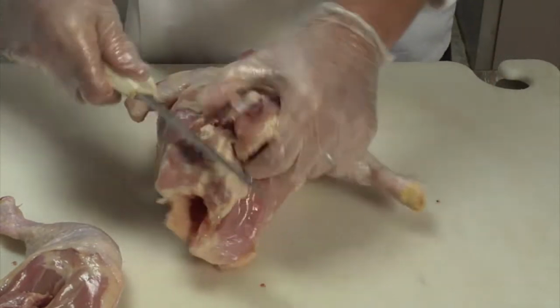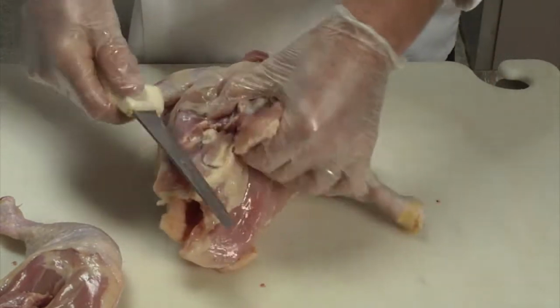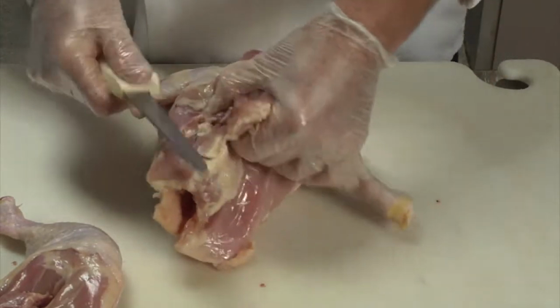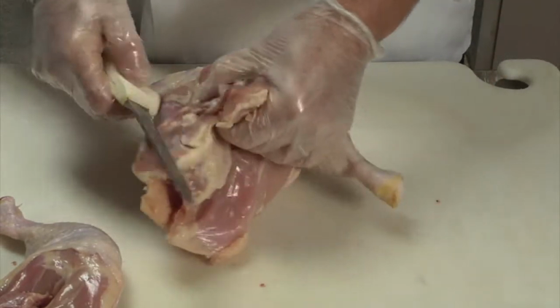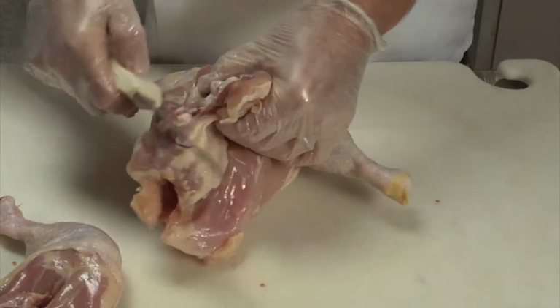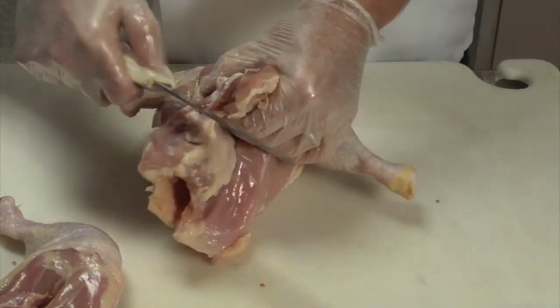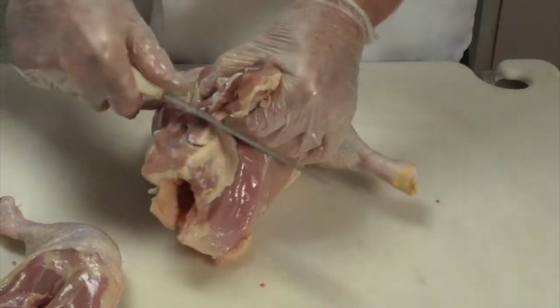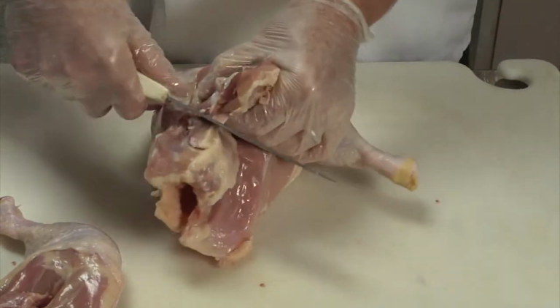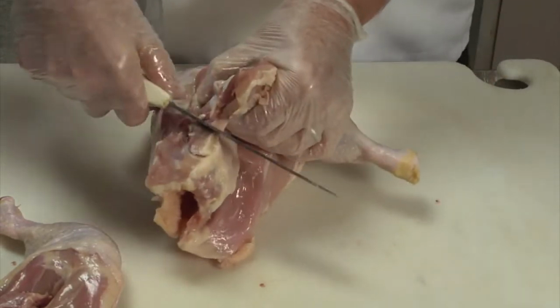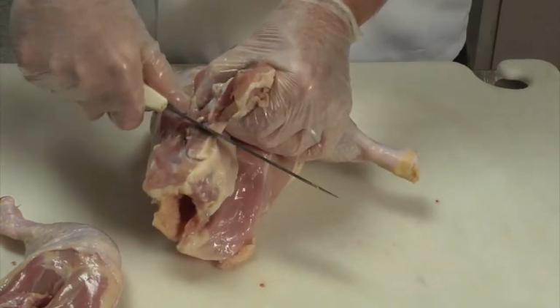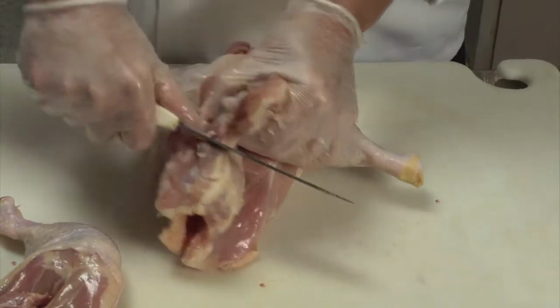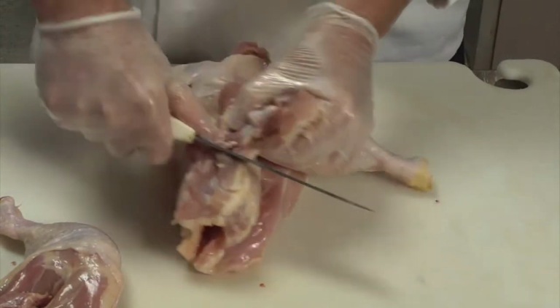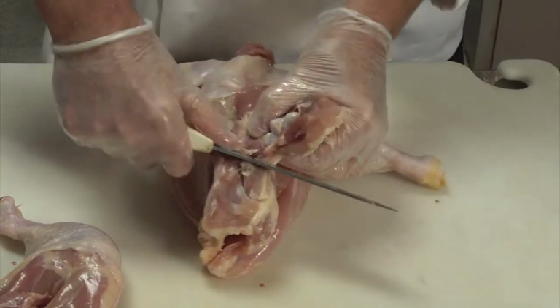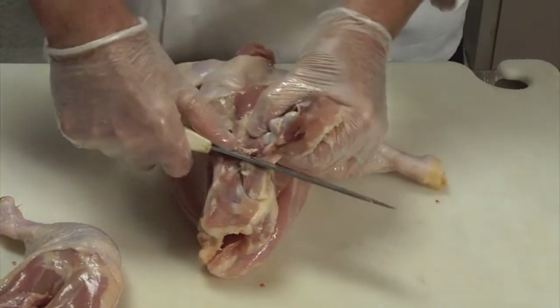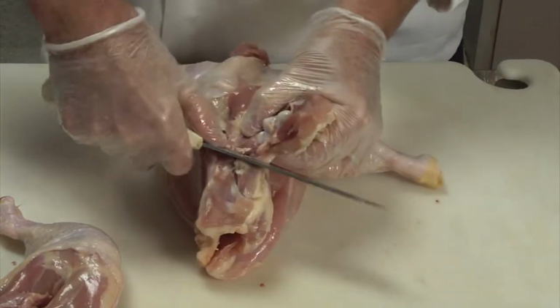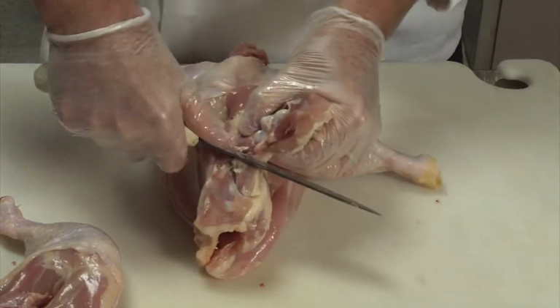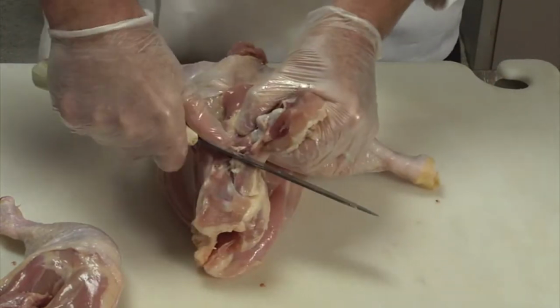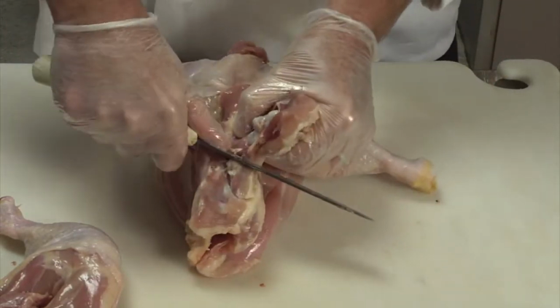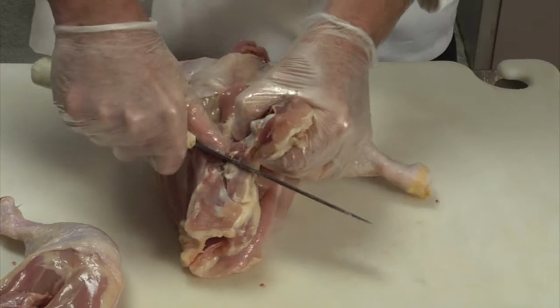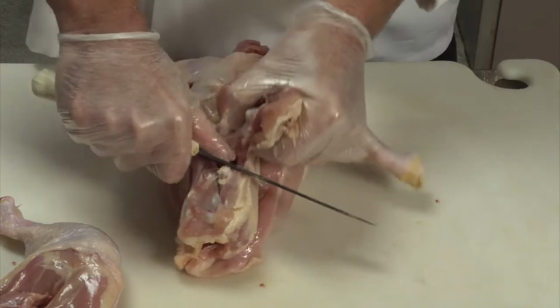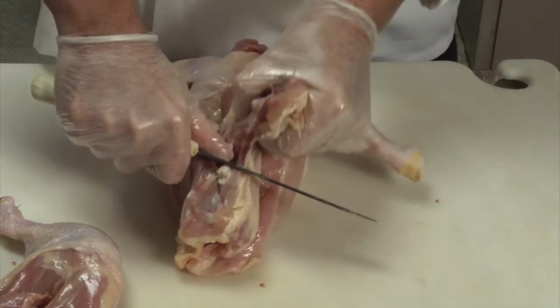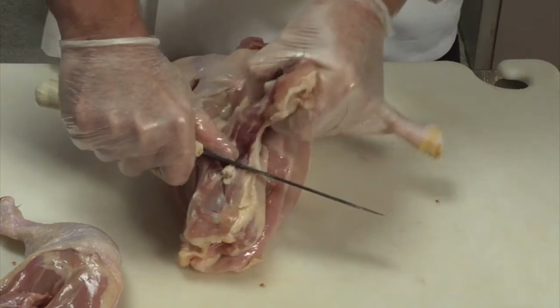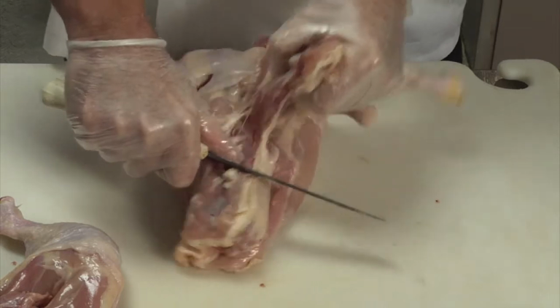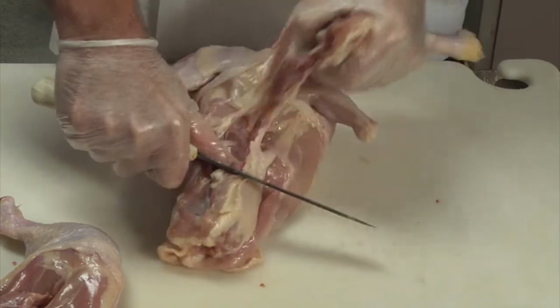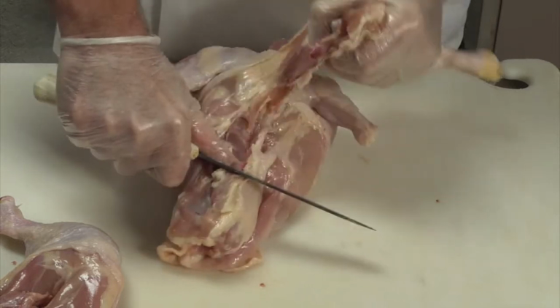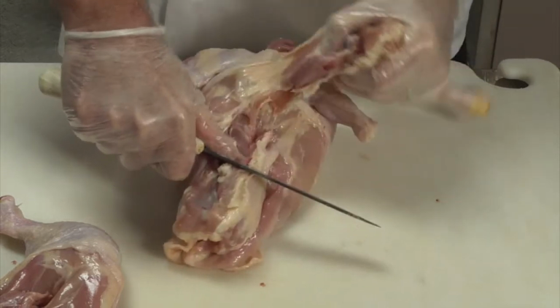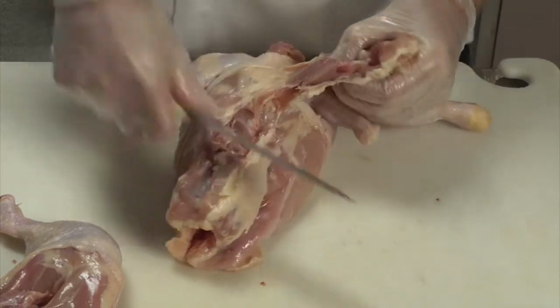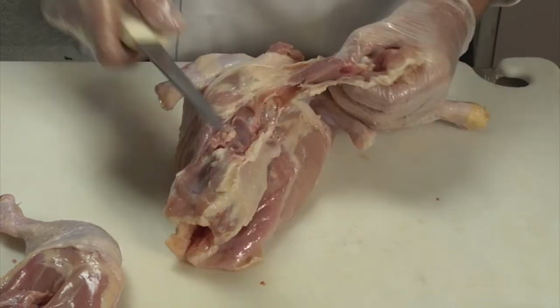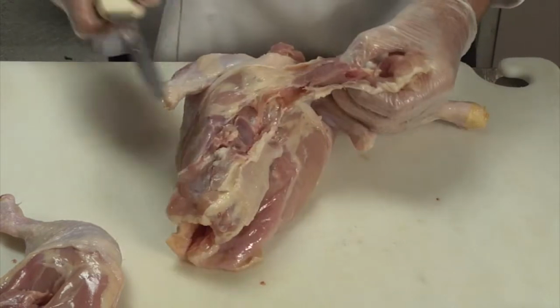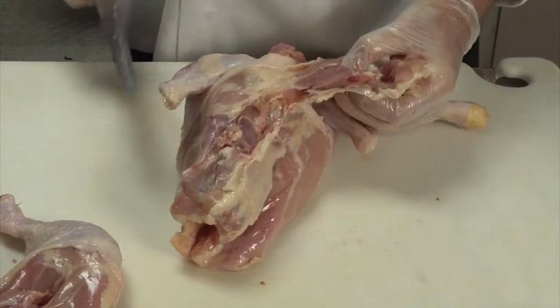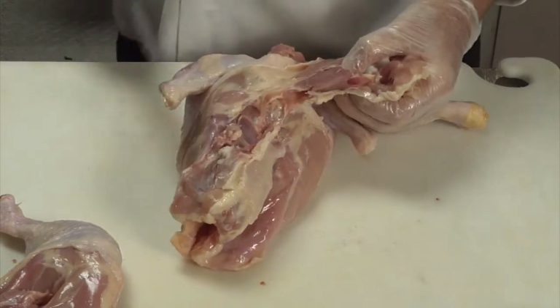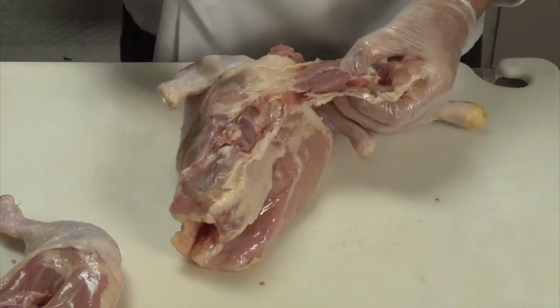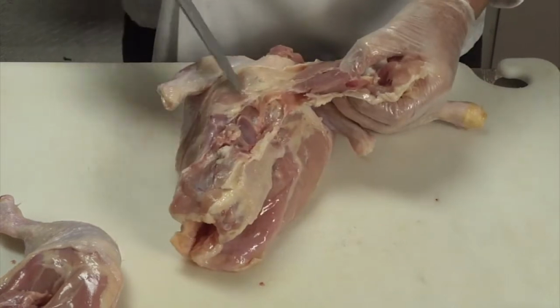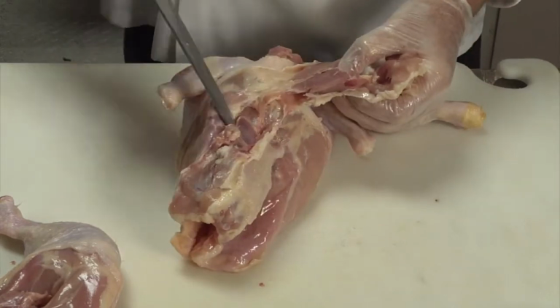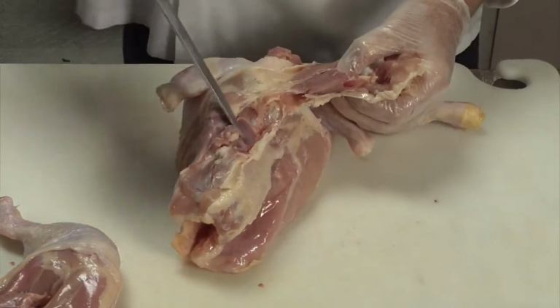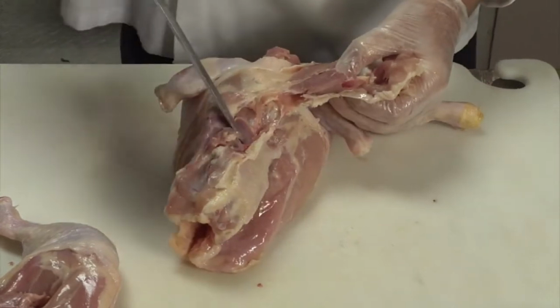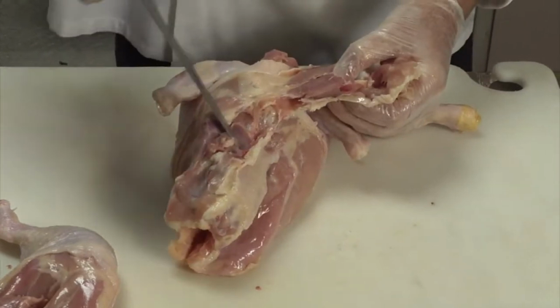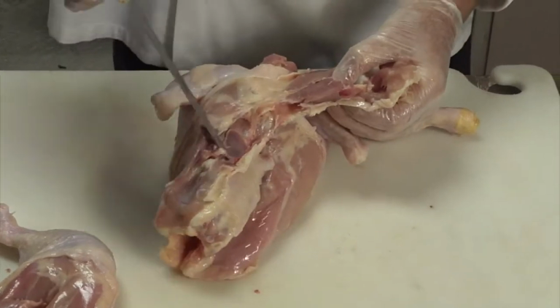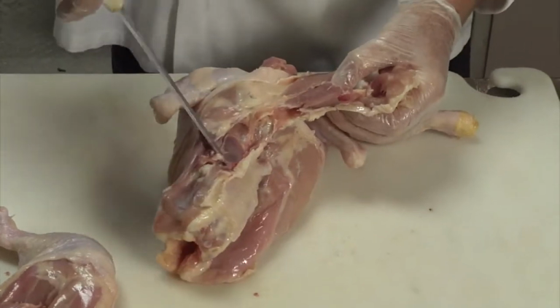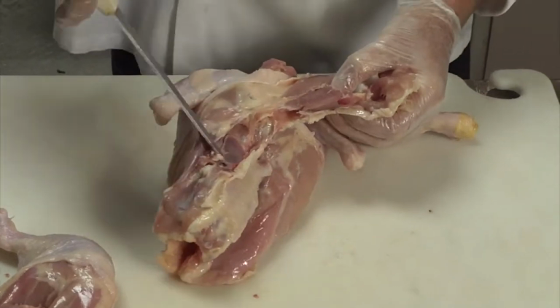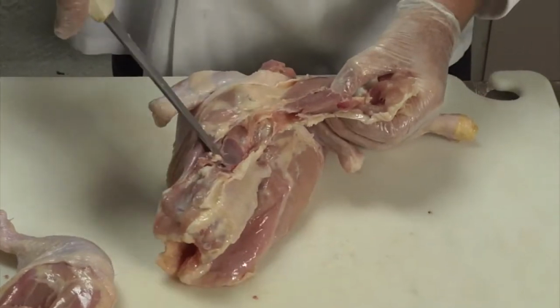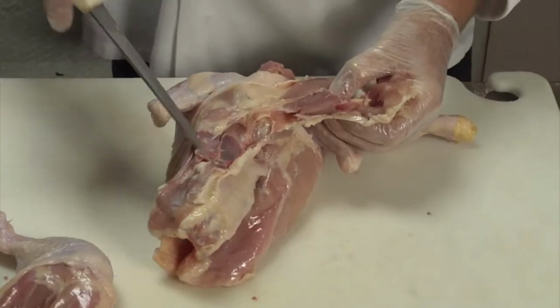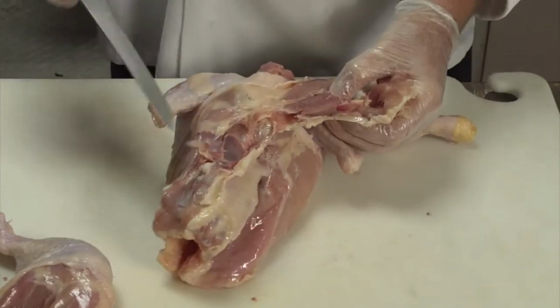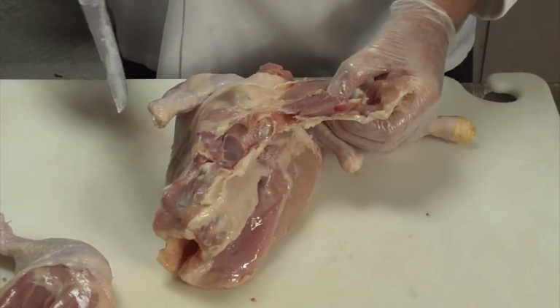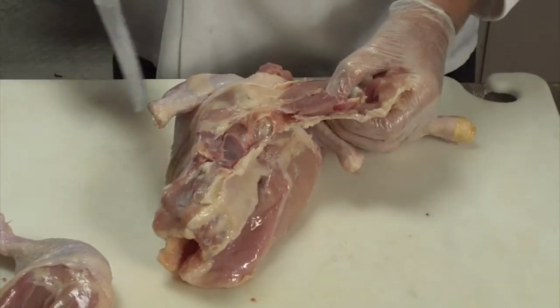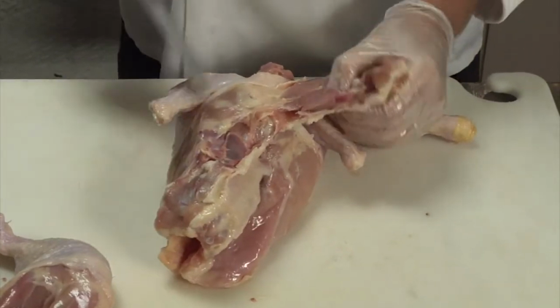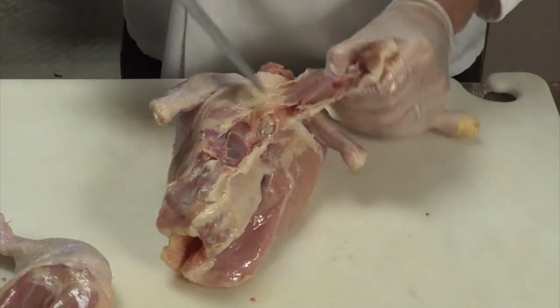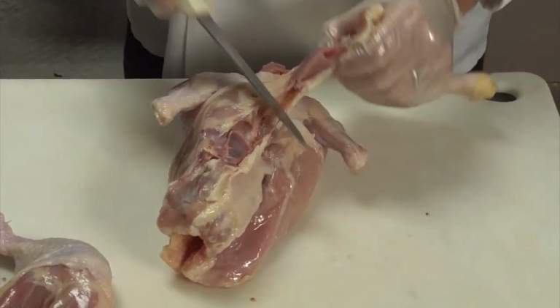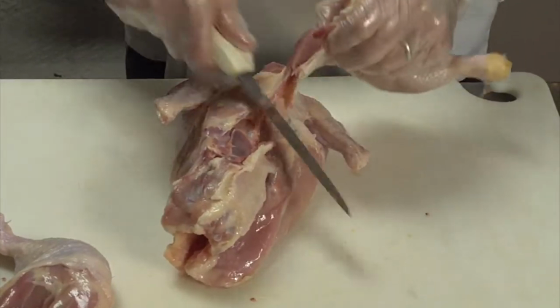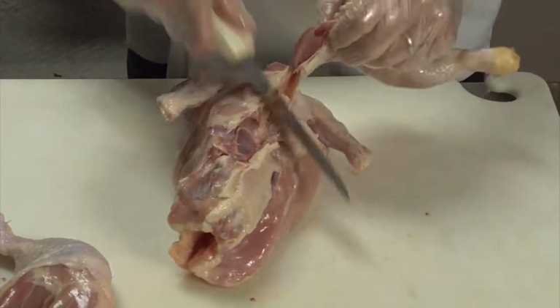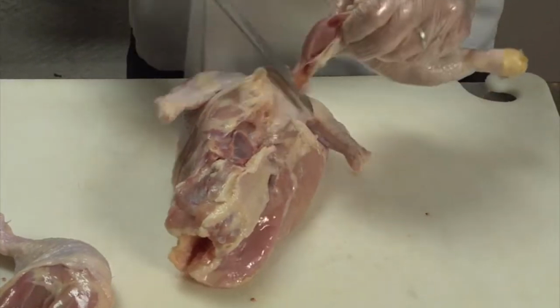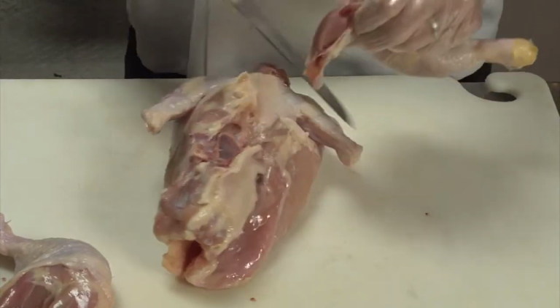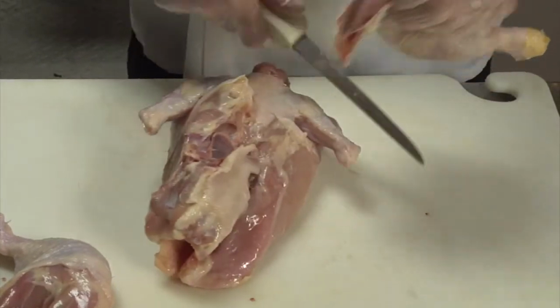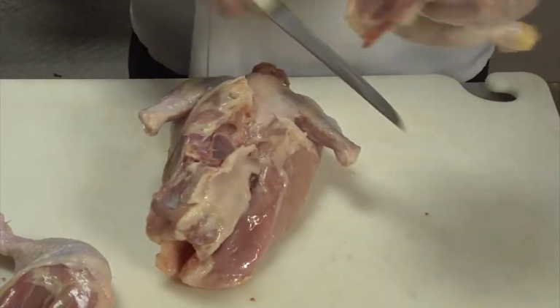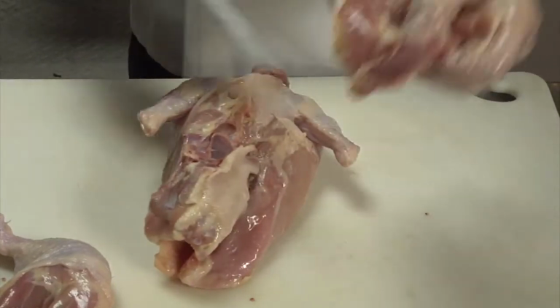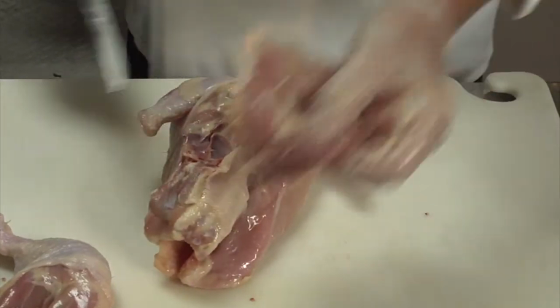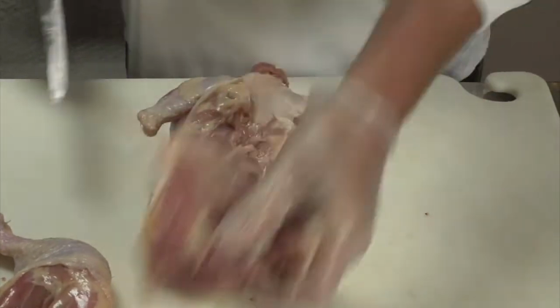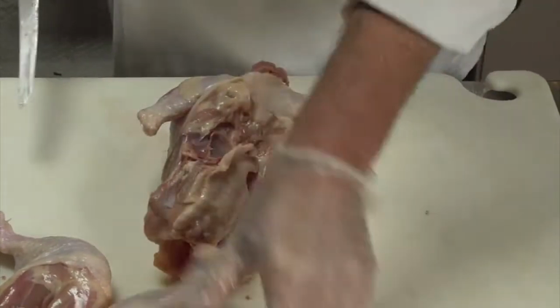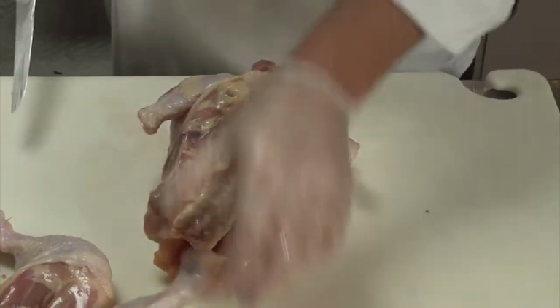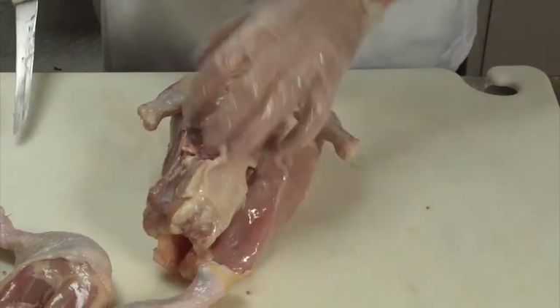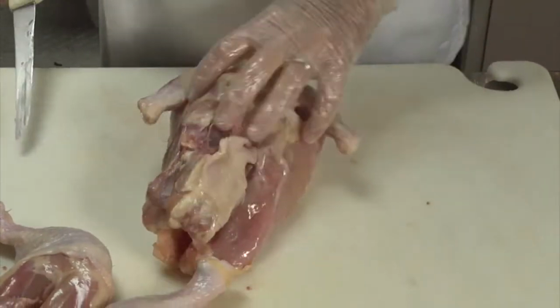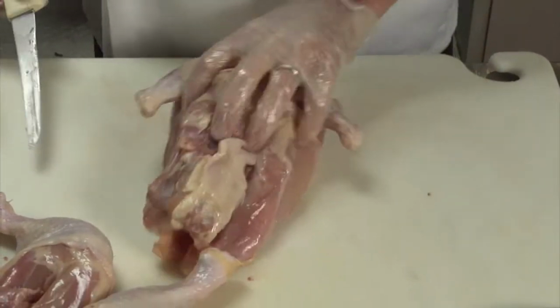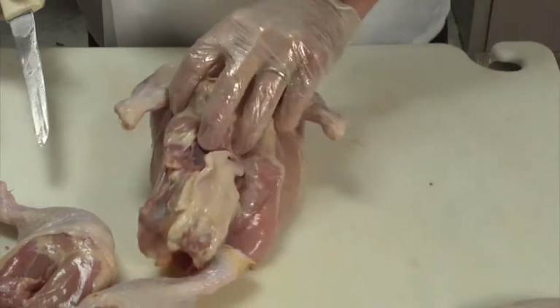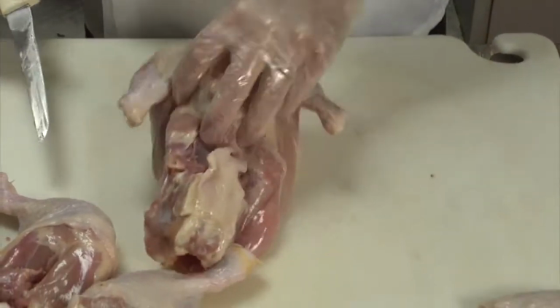Let the knife do the work. When you get to this spot, you can use this to pull it — this comes out clean. Leg, leg.